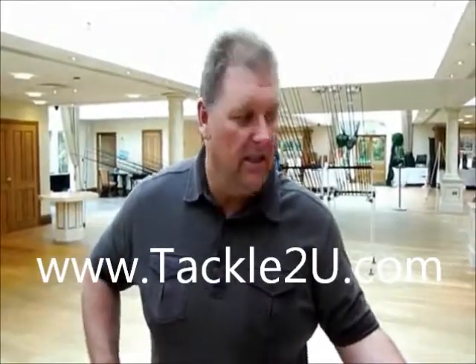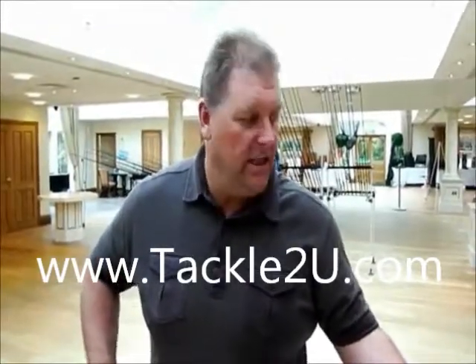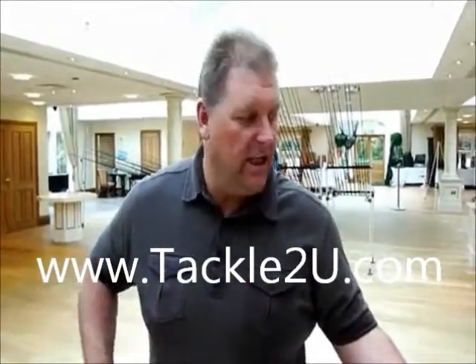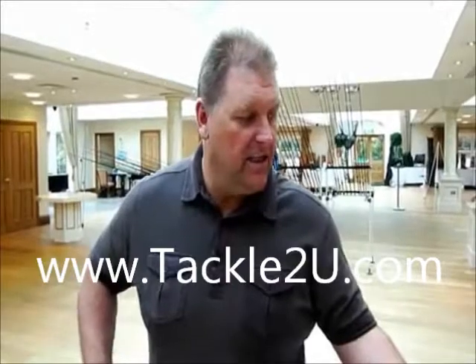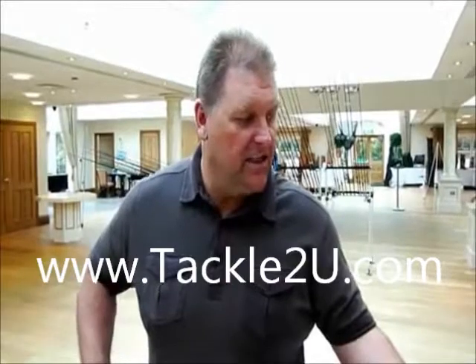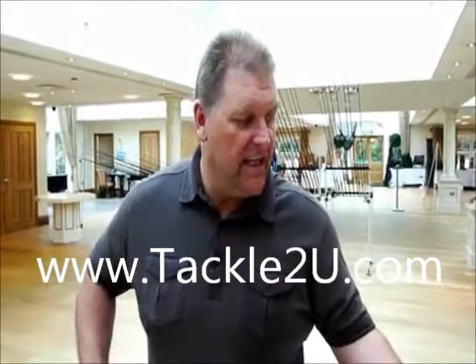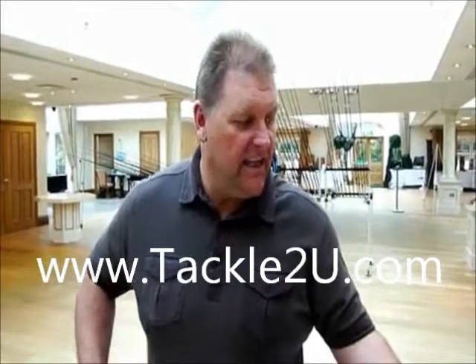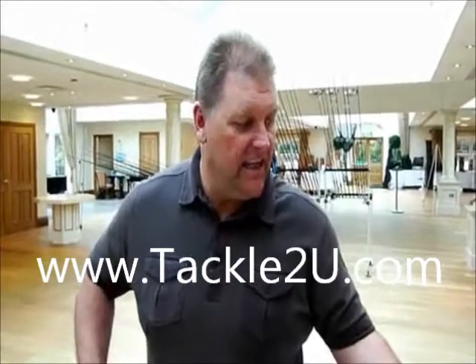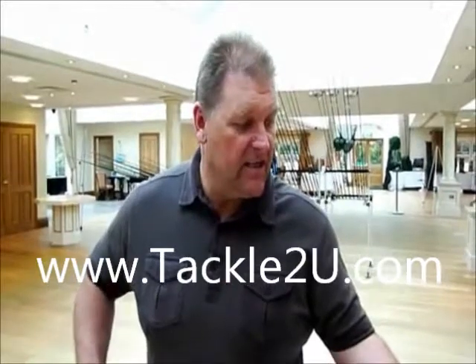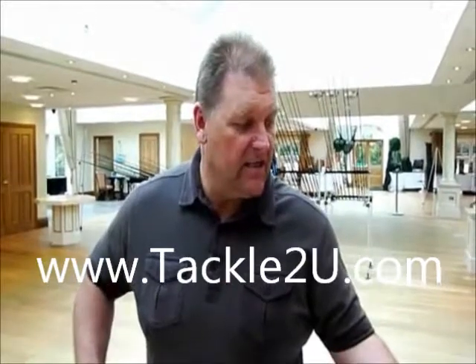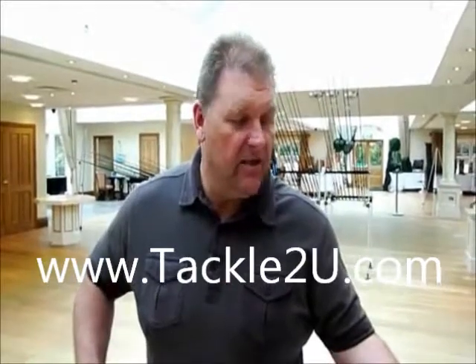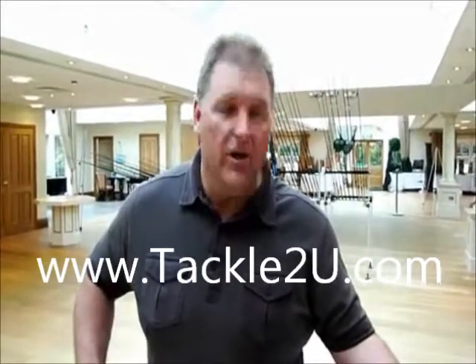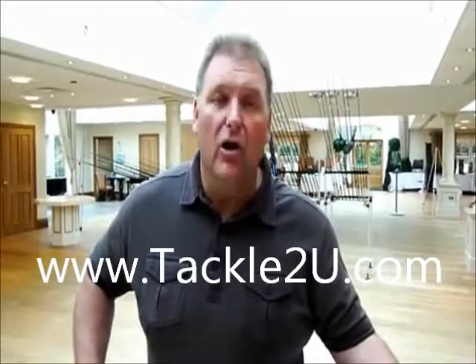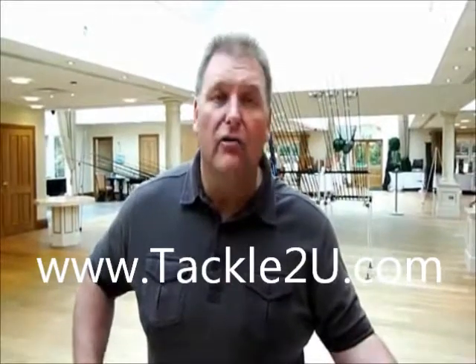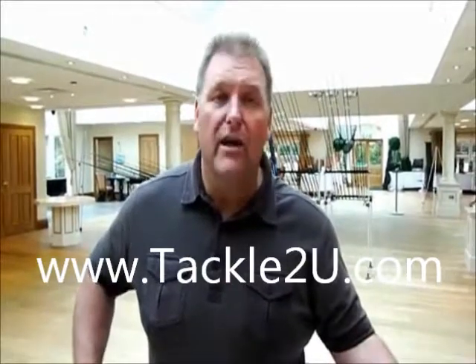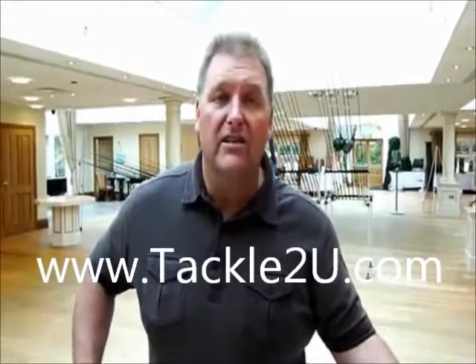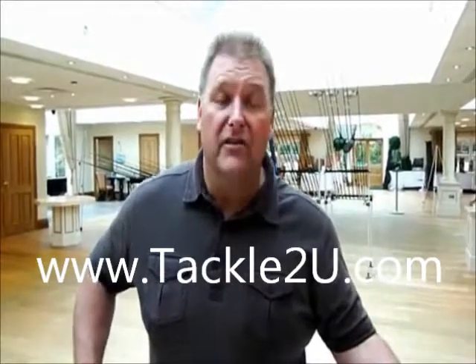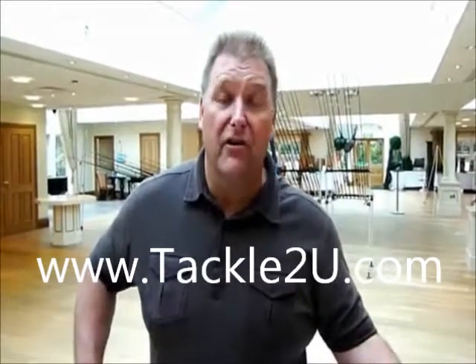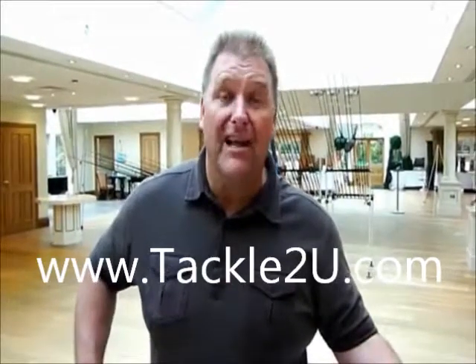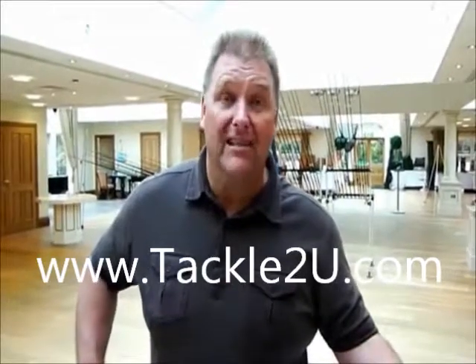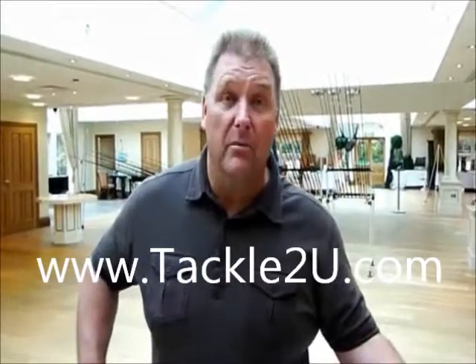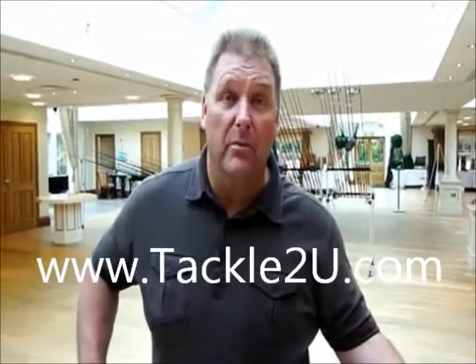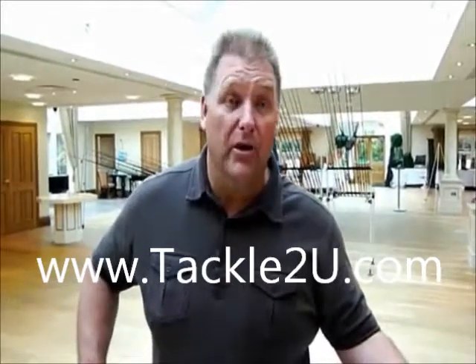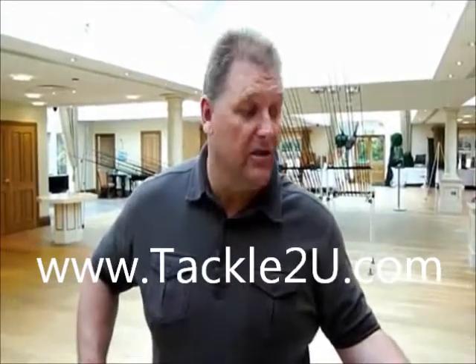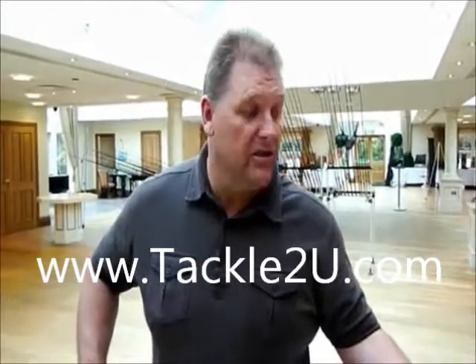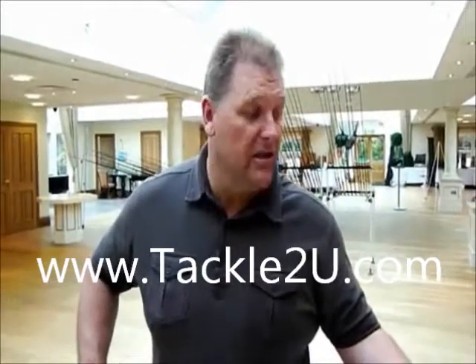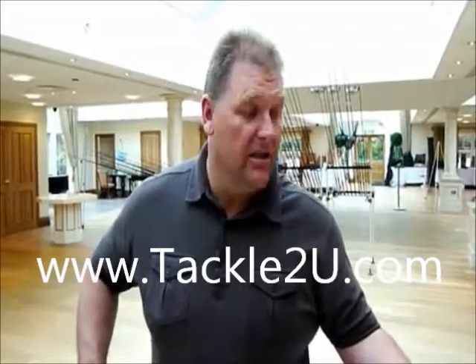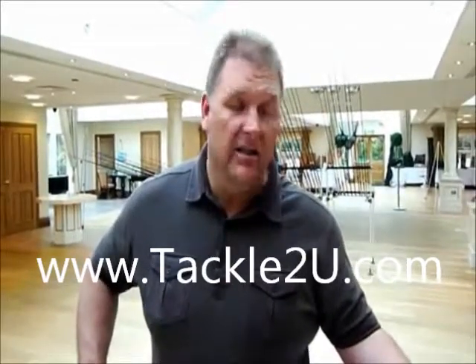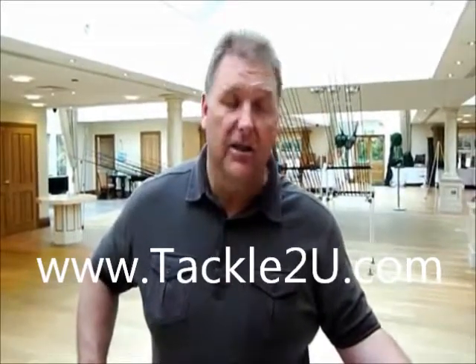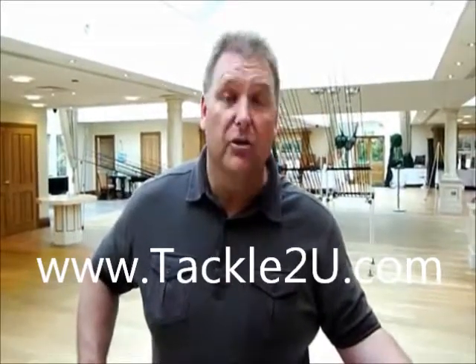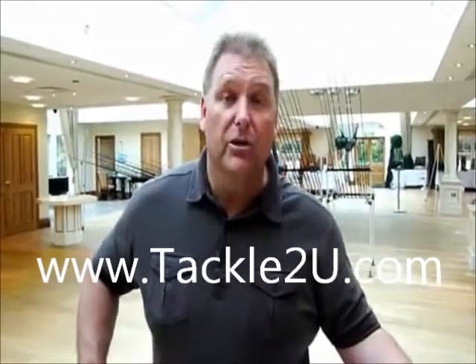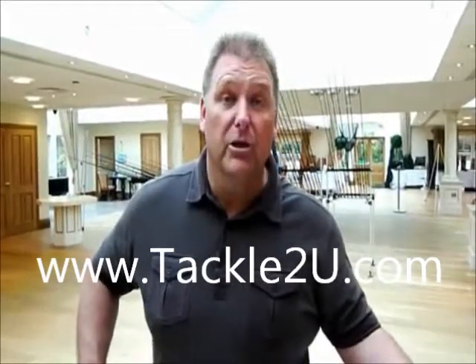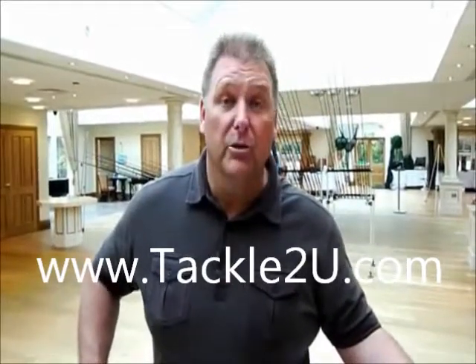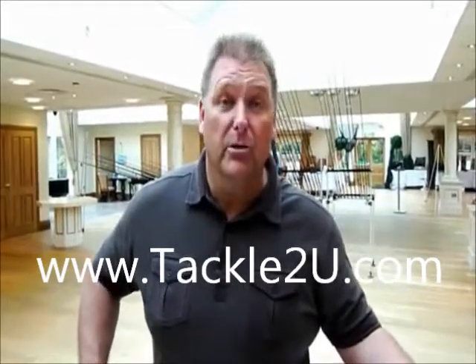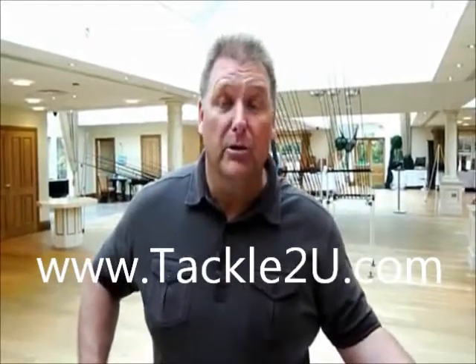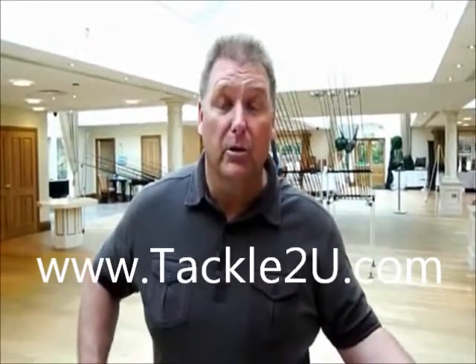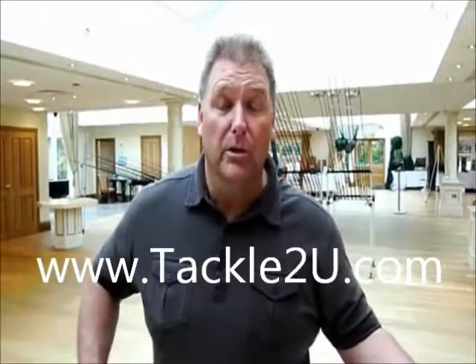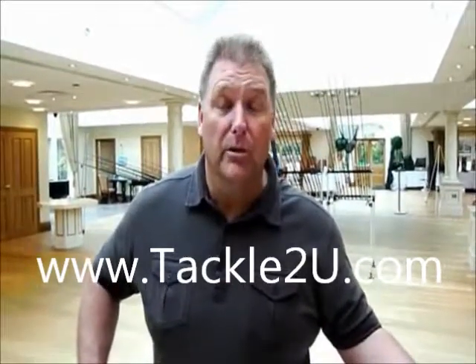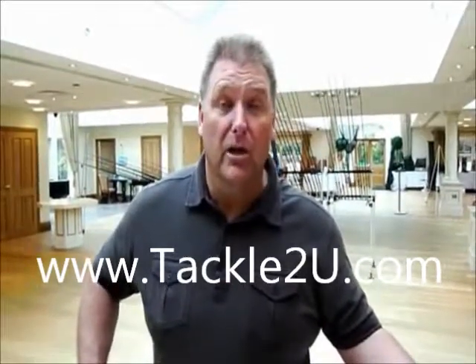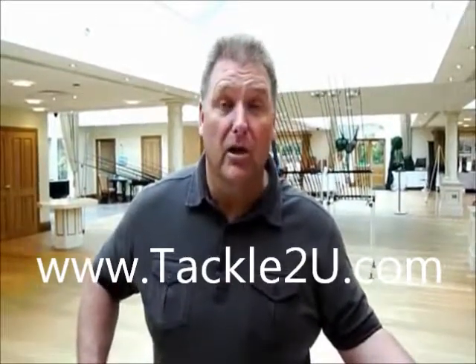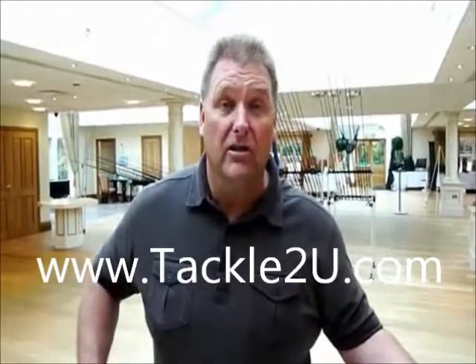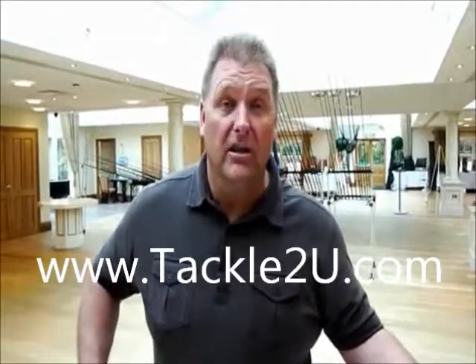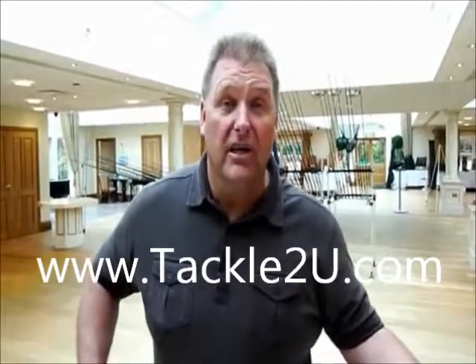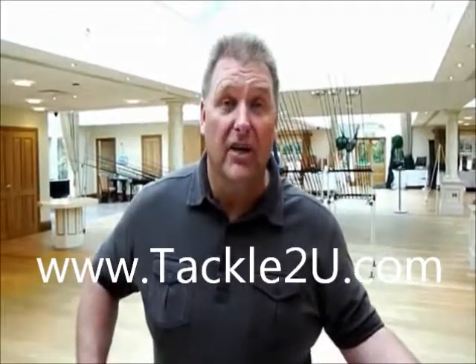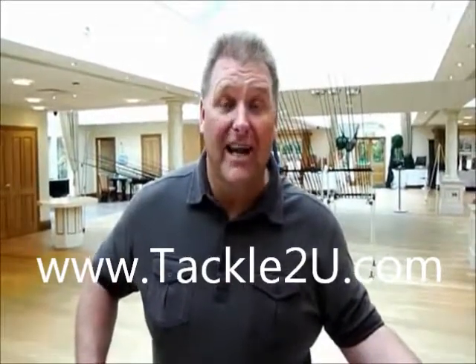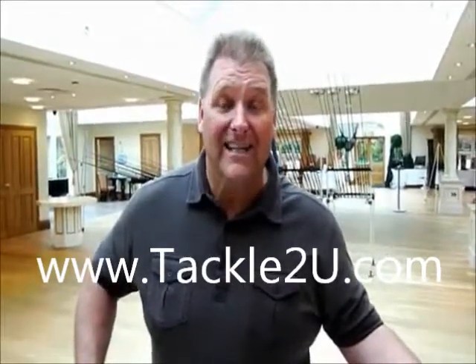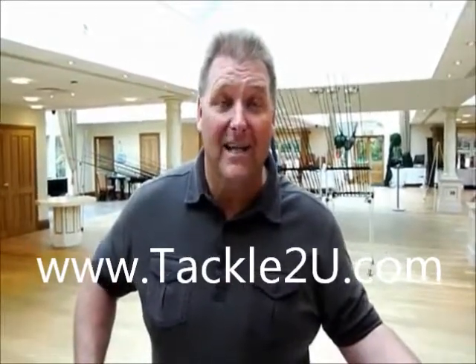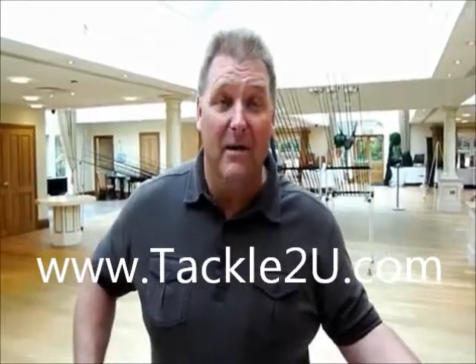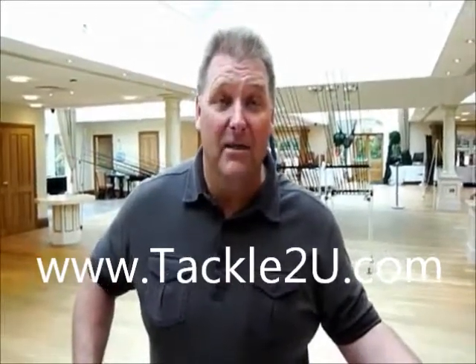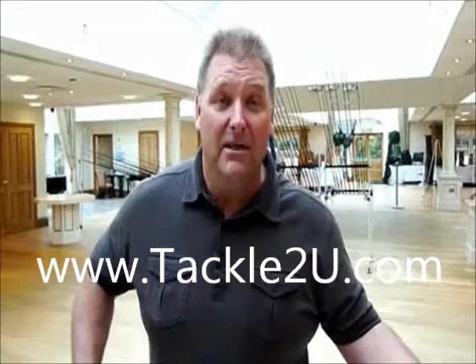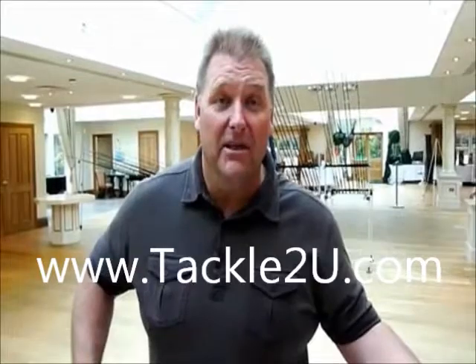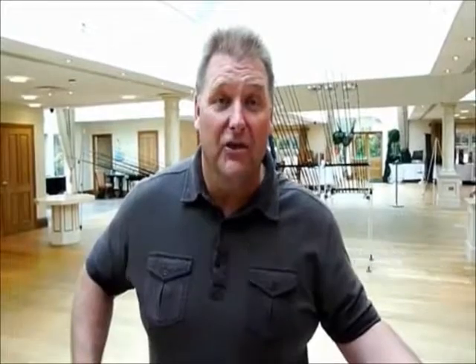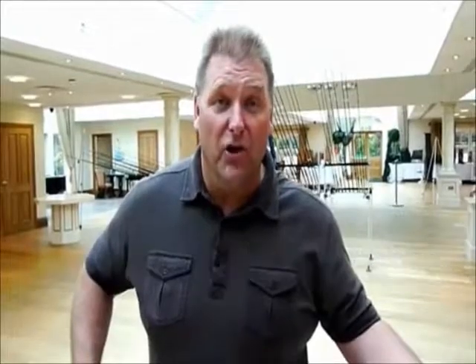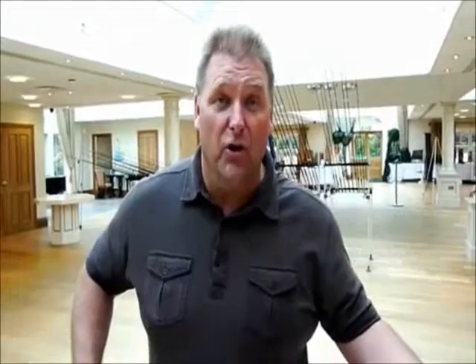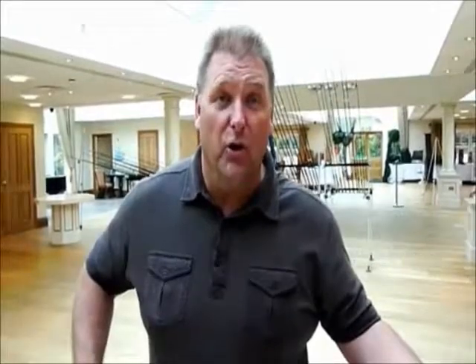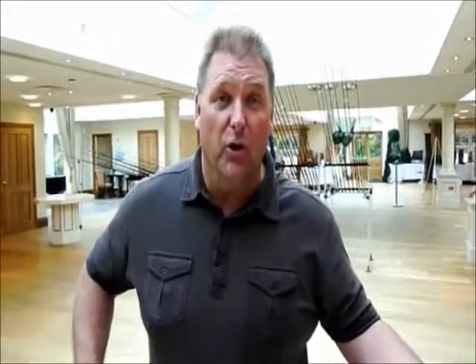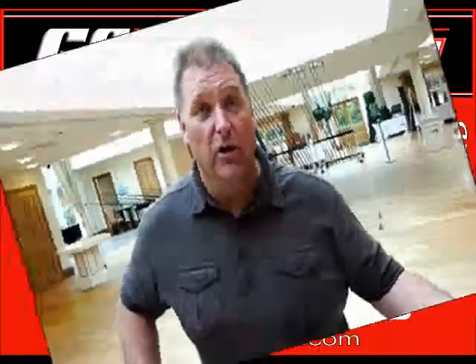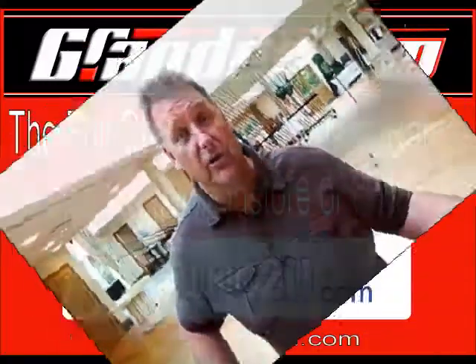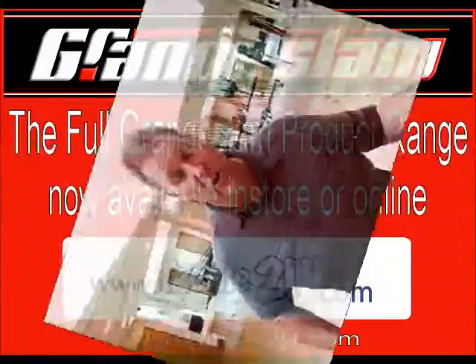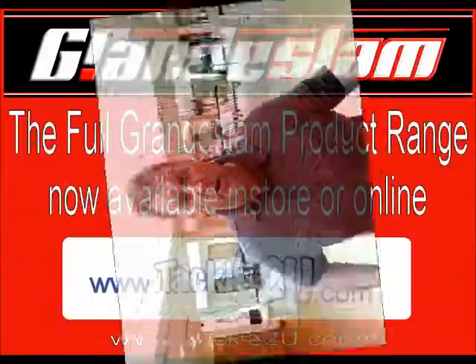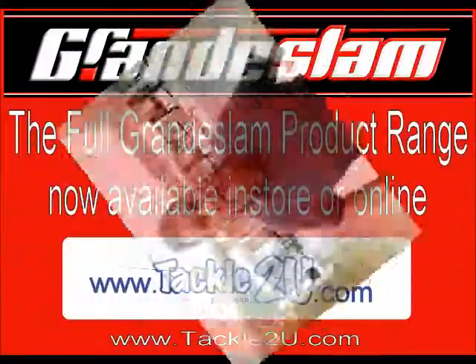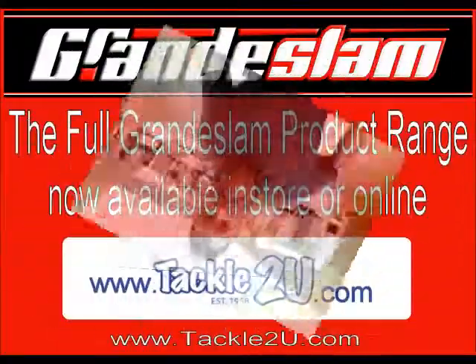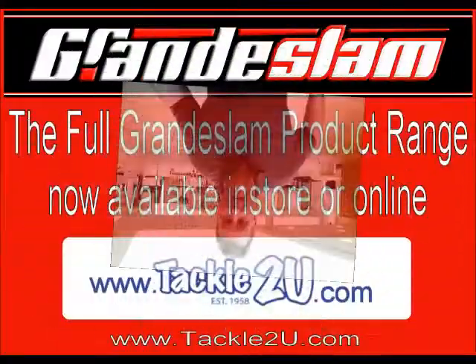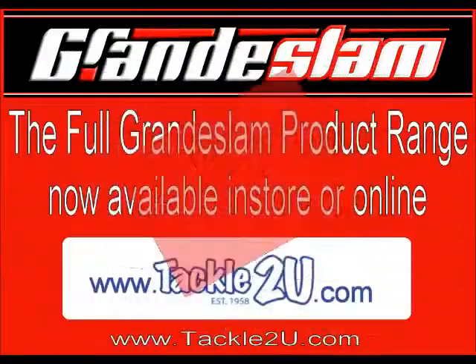You can see this and all the rest of the Grand Slam products at www.grandslam.co.uk